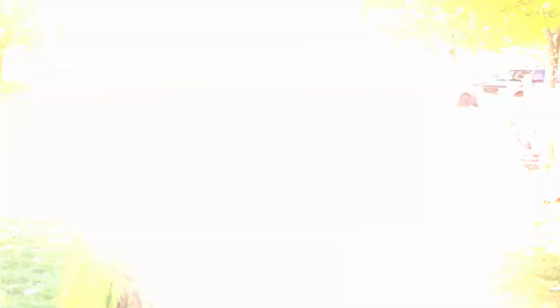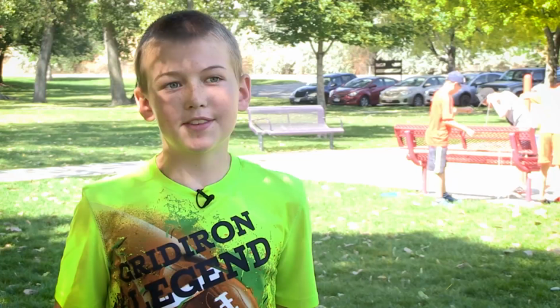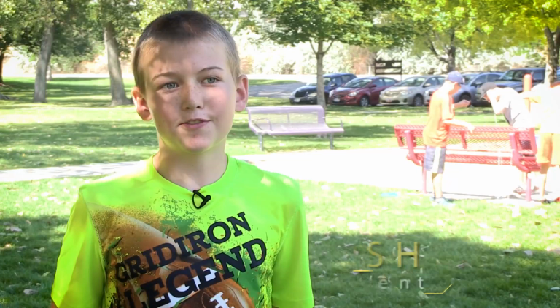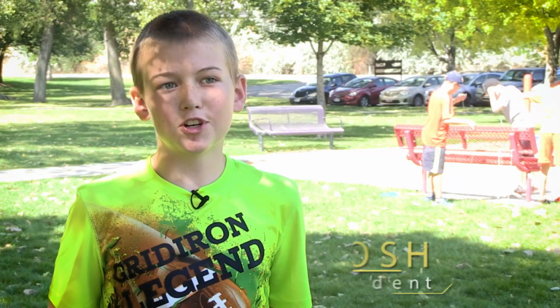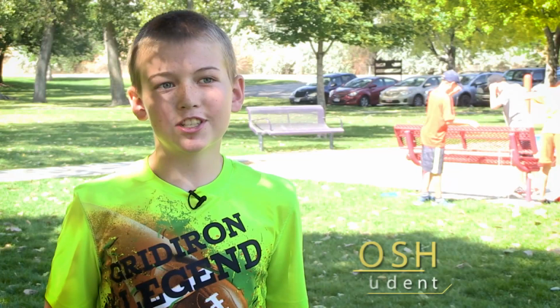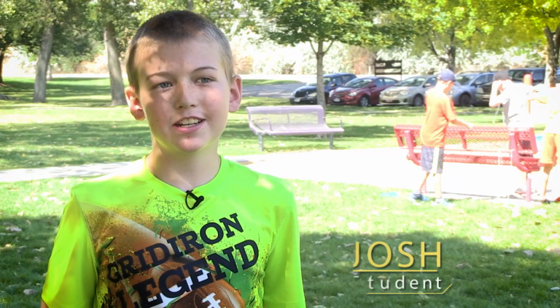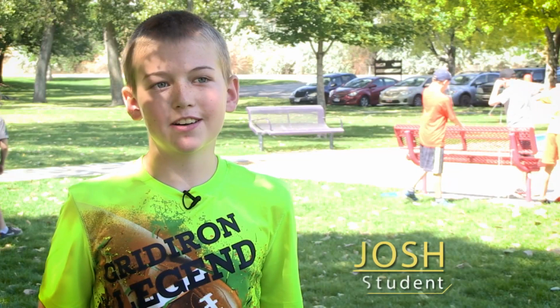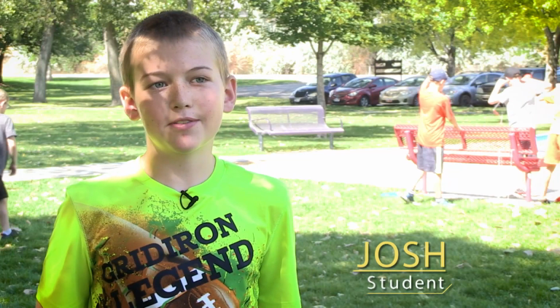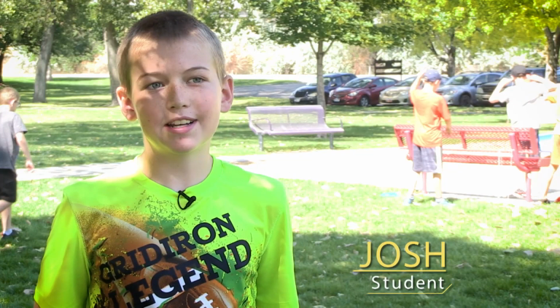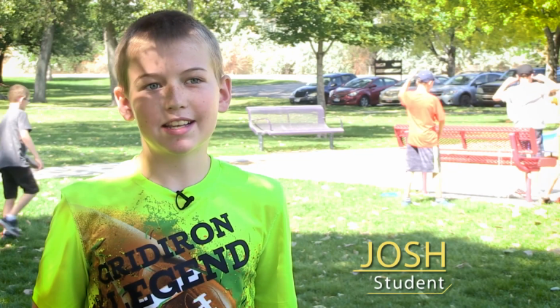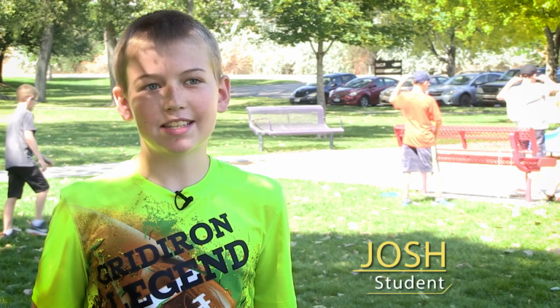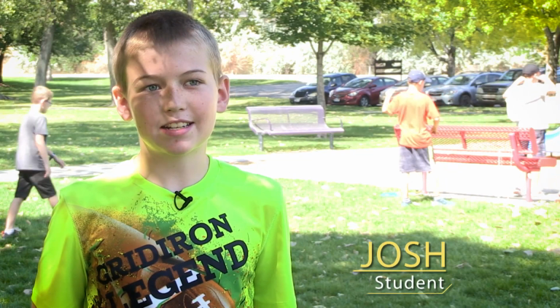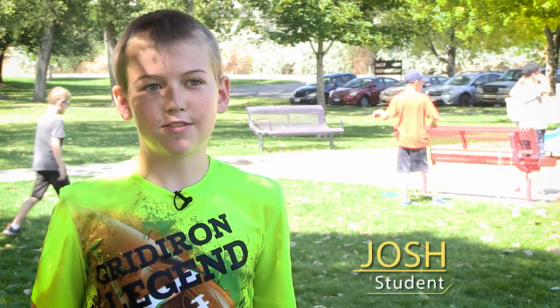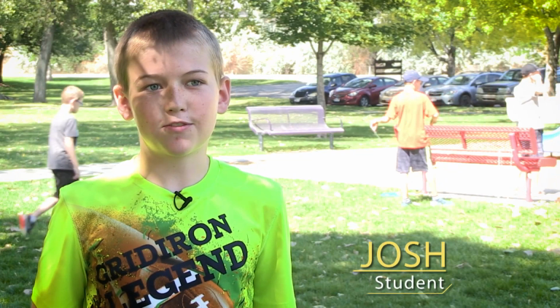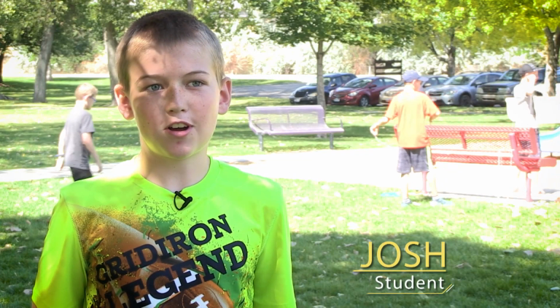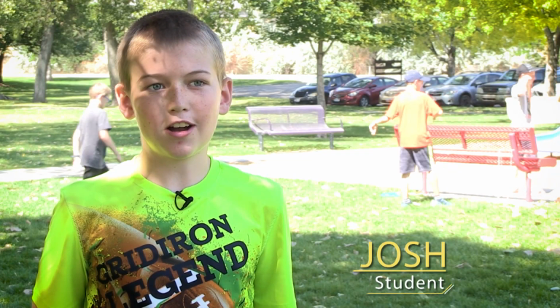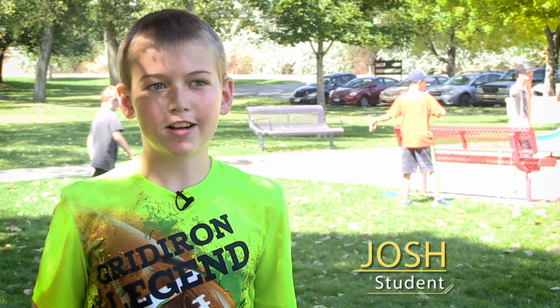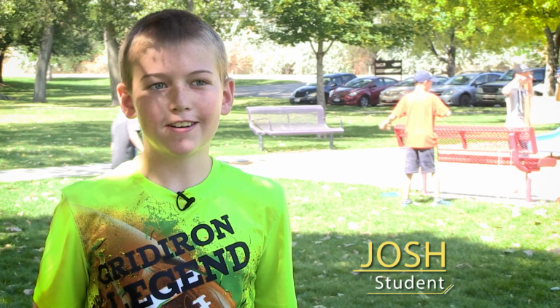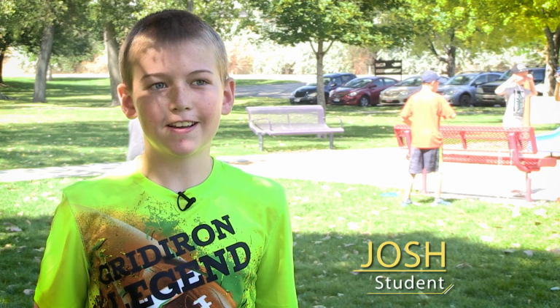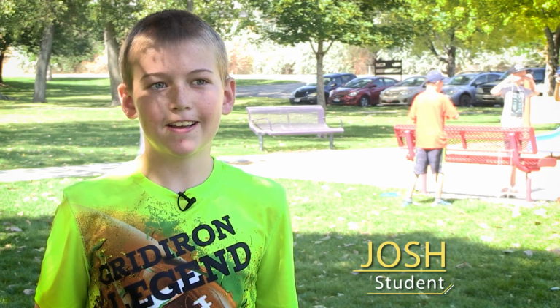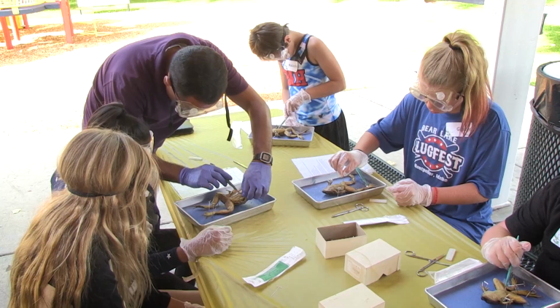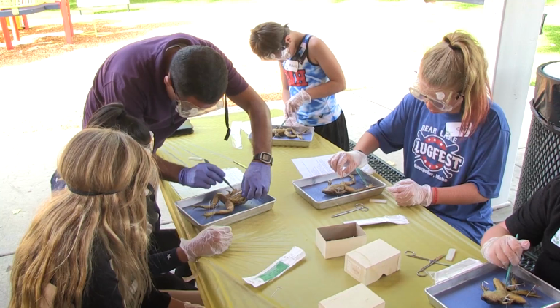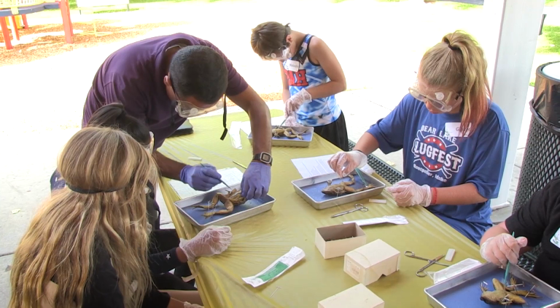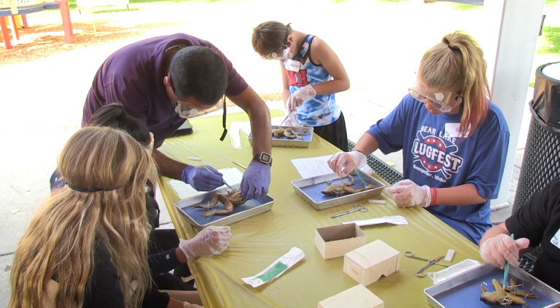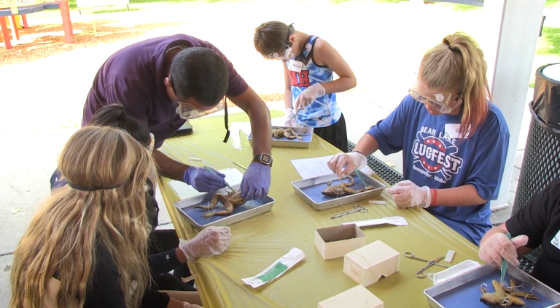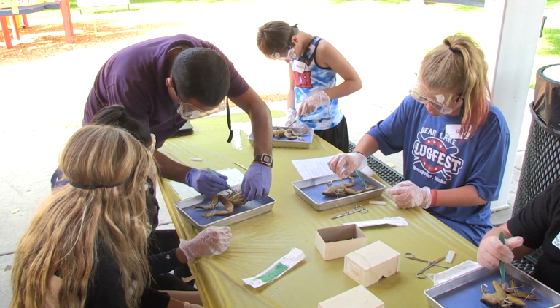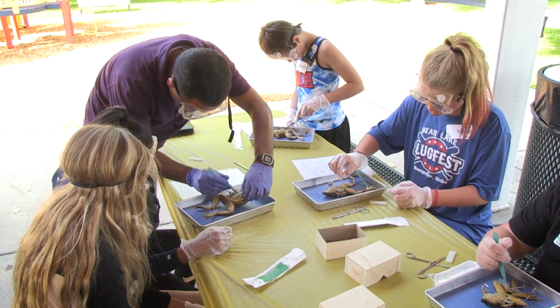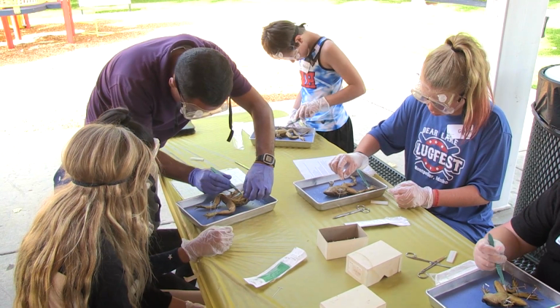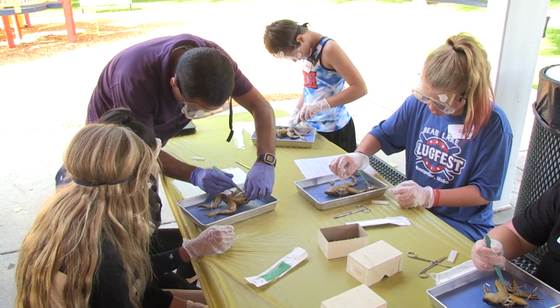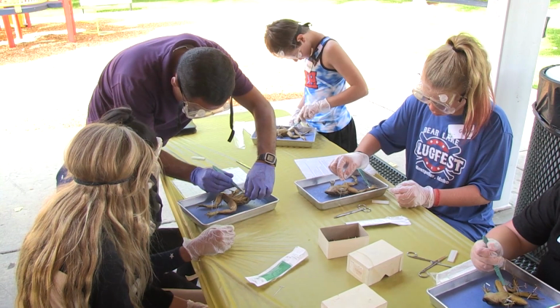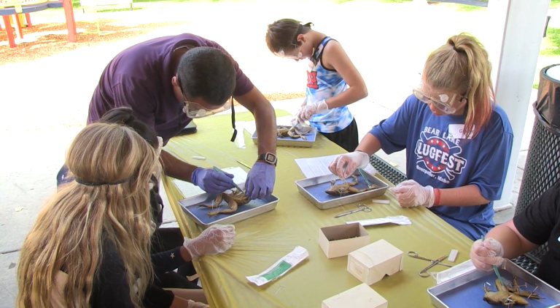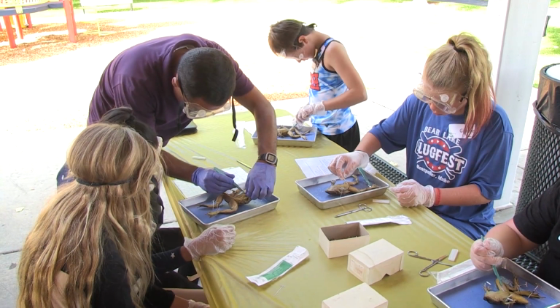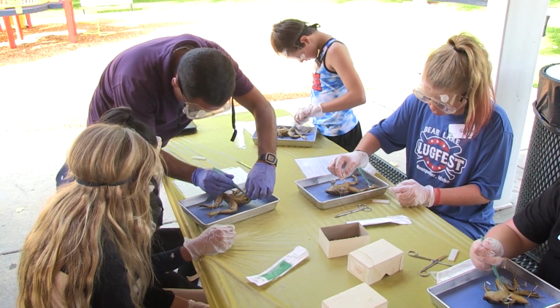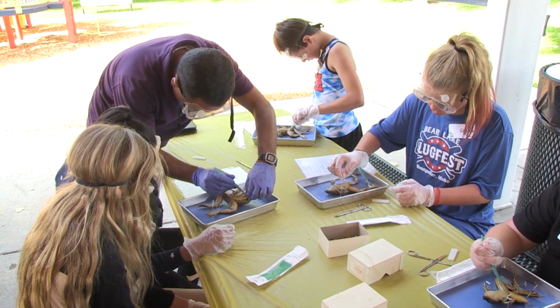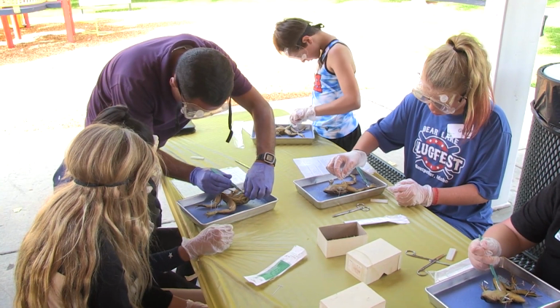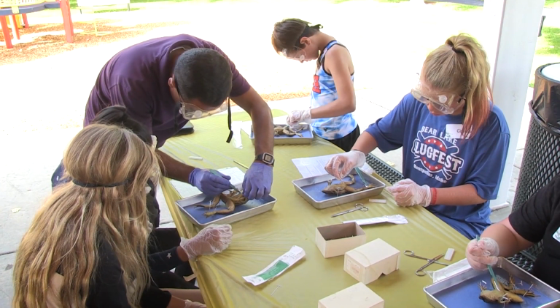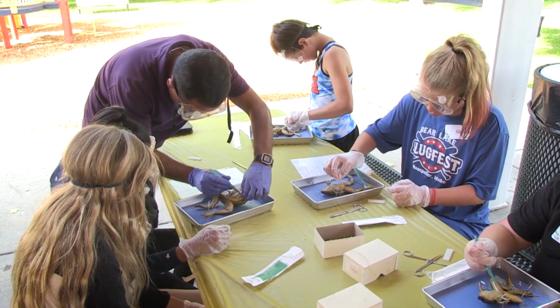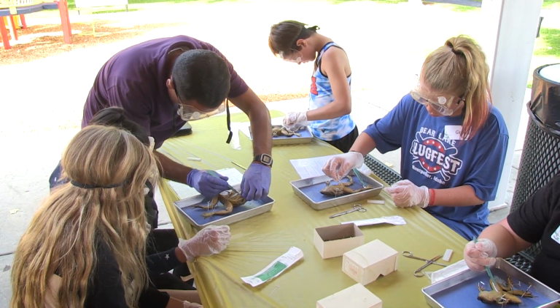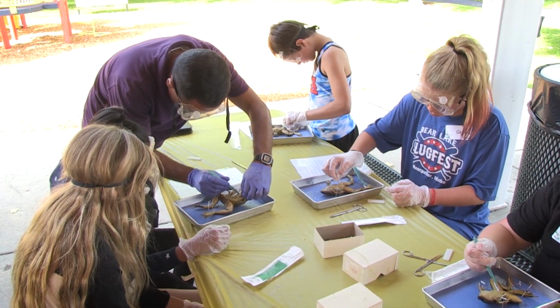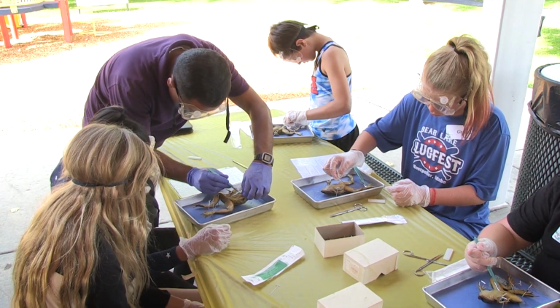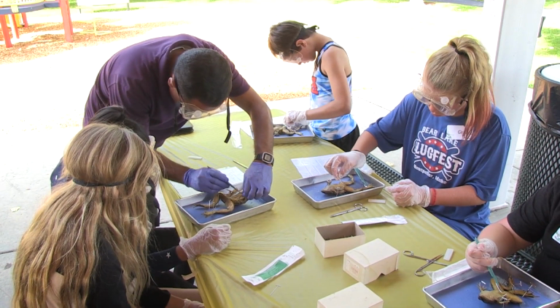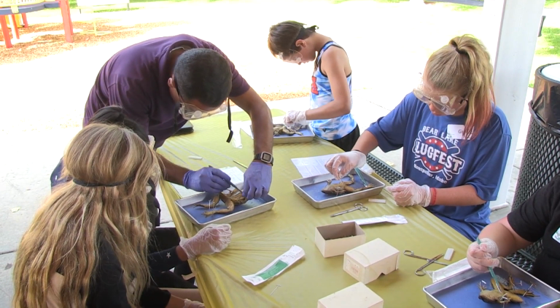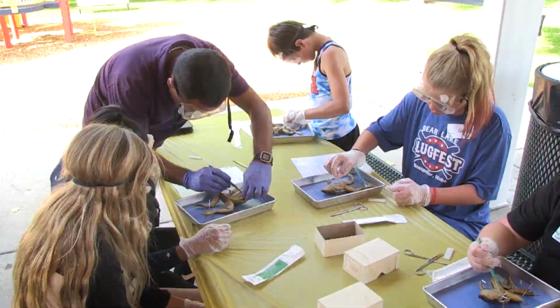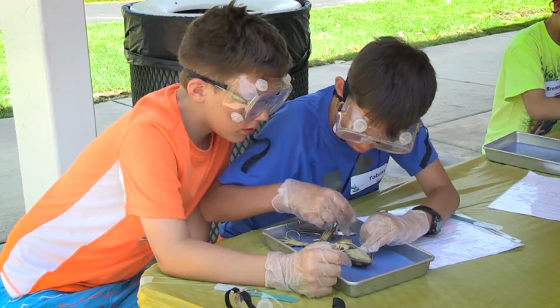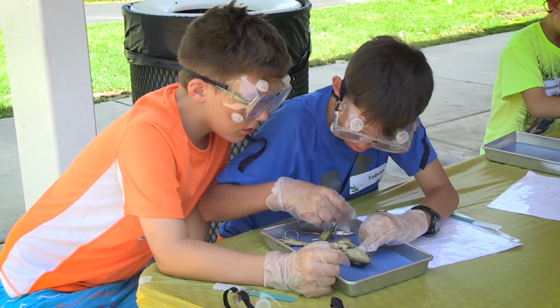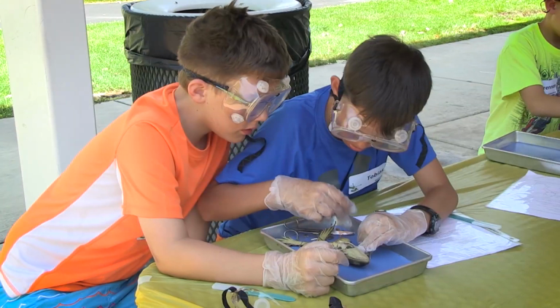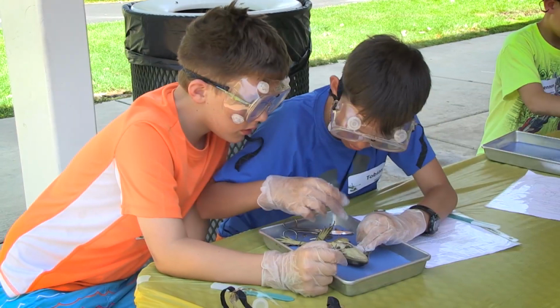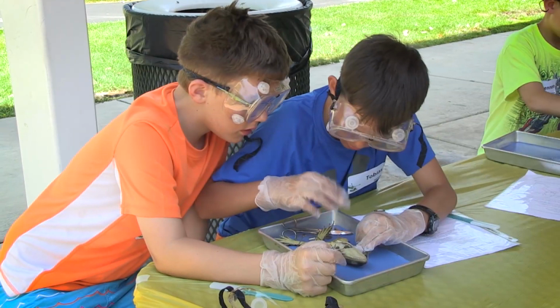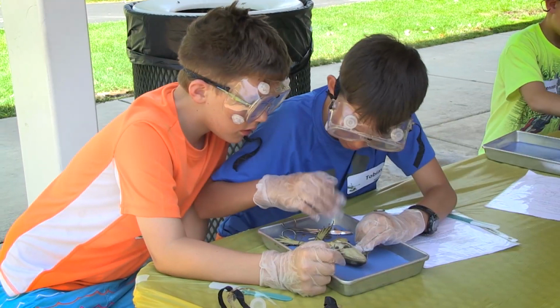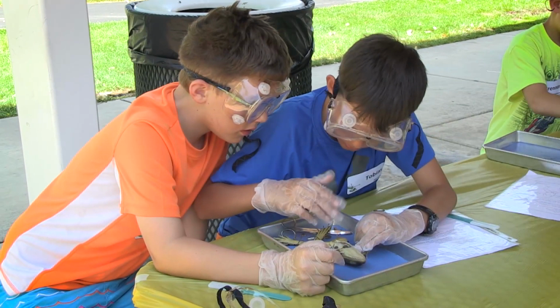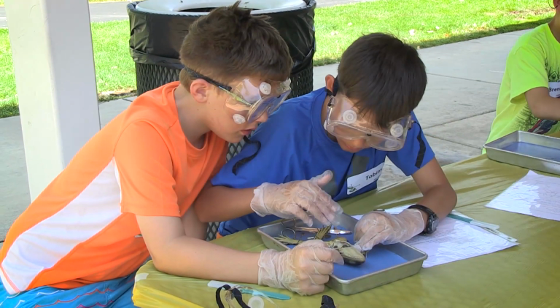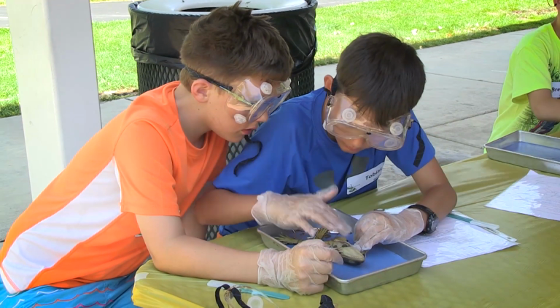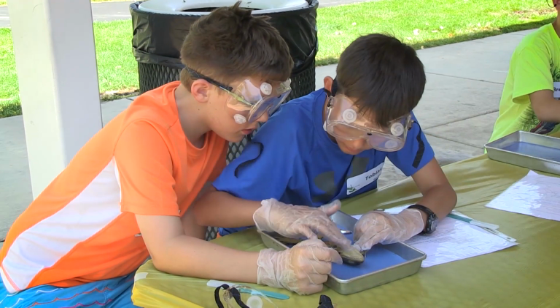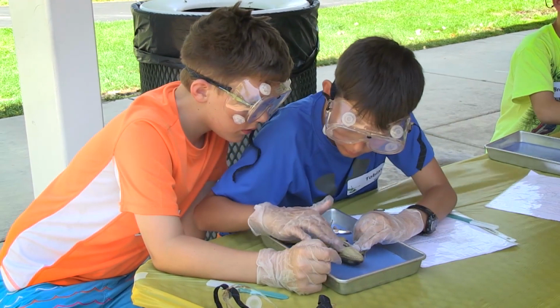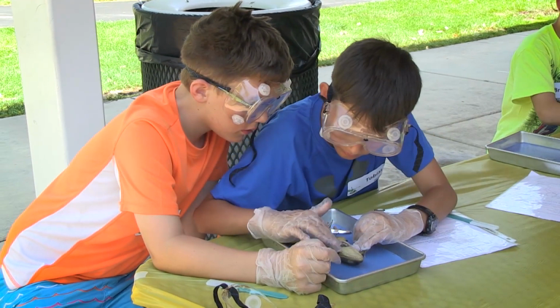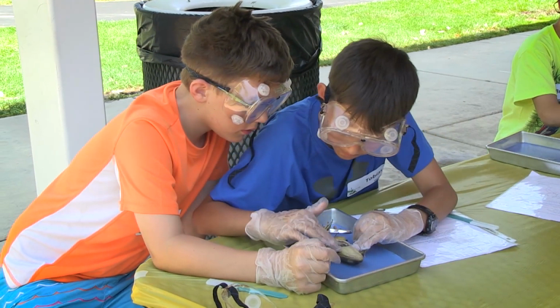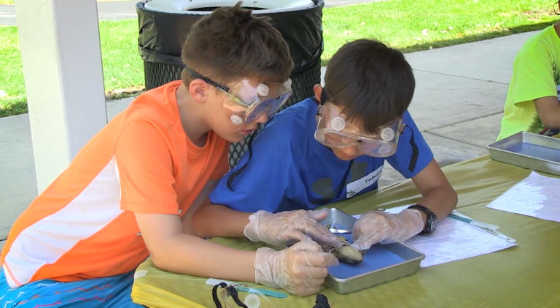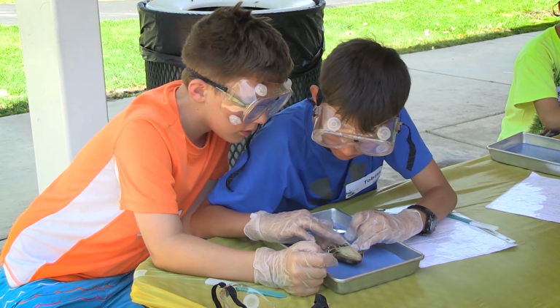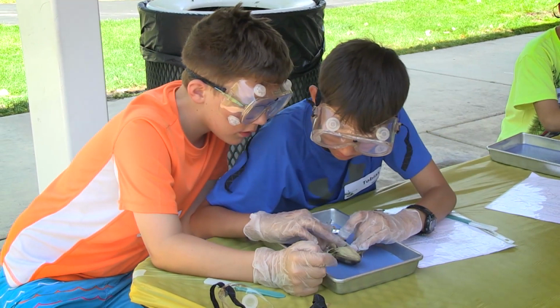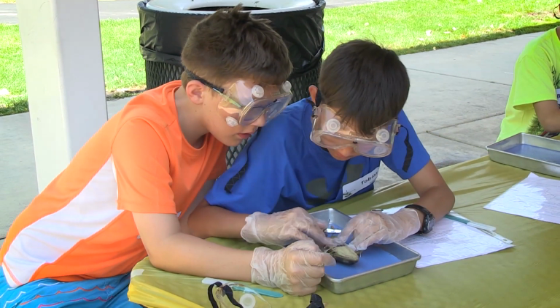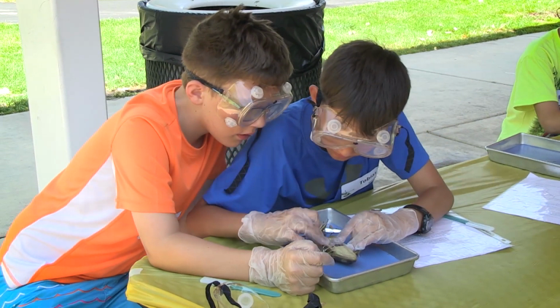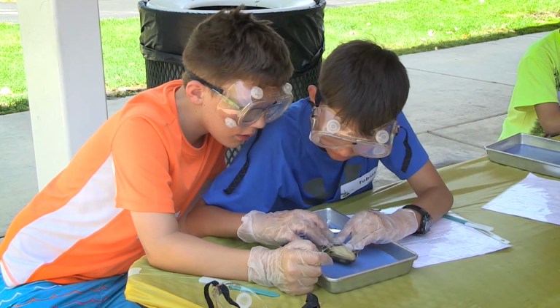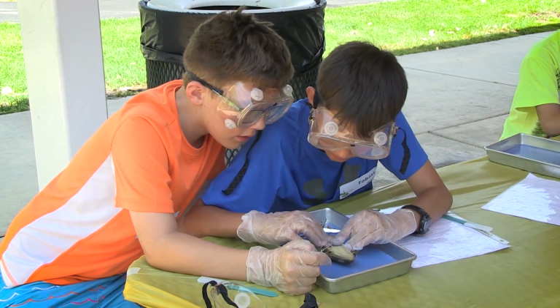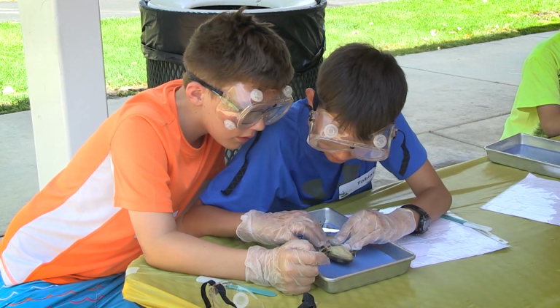The first year we dissected a frog, and then we dissected an earthworm and then a starfish, and now we're back to frog.